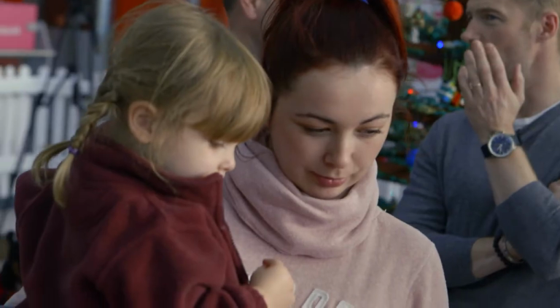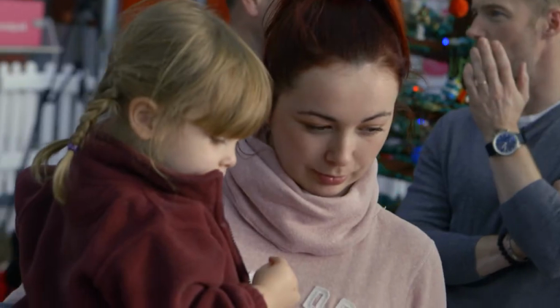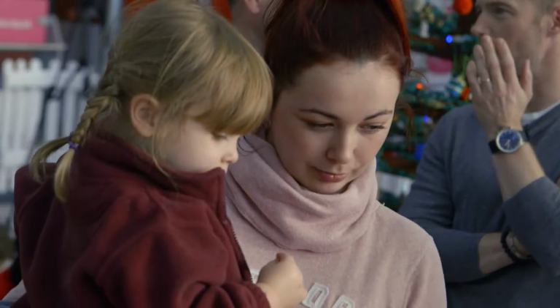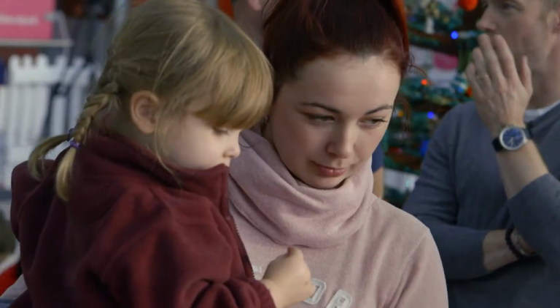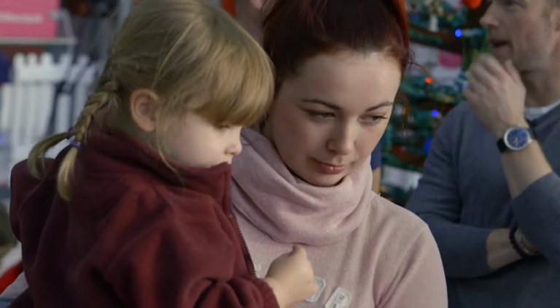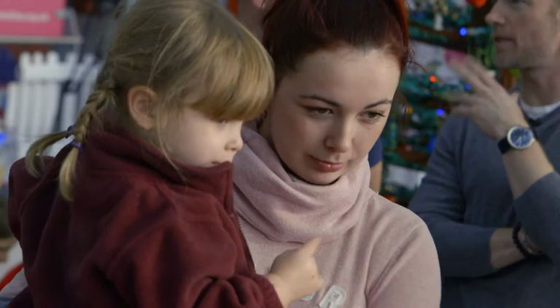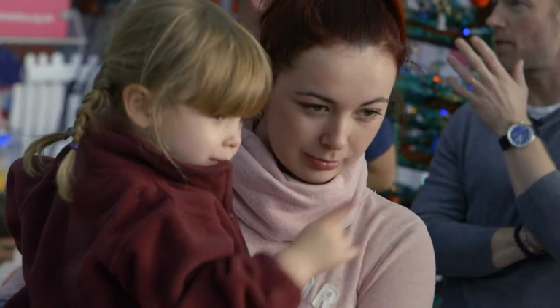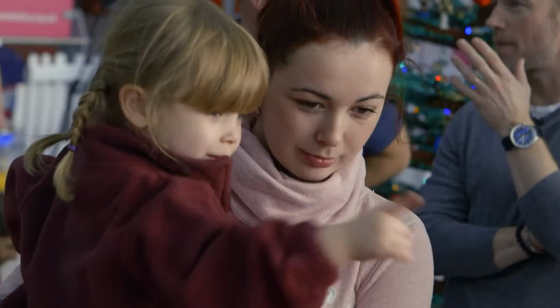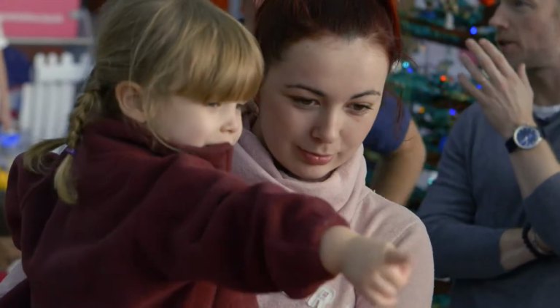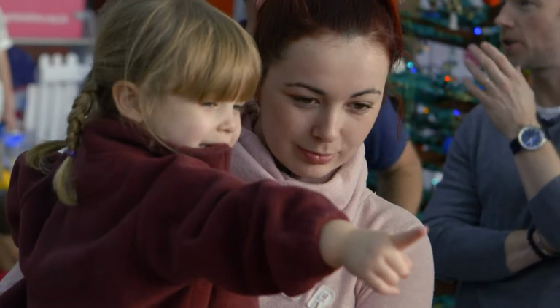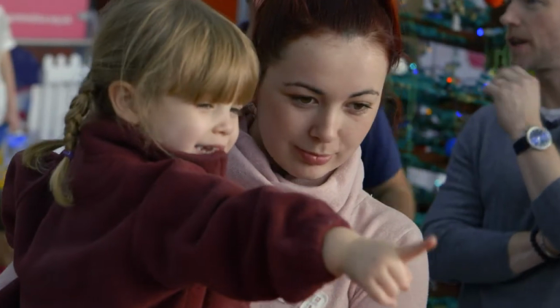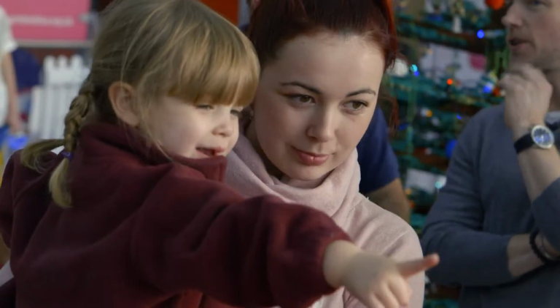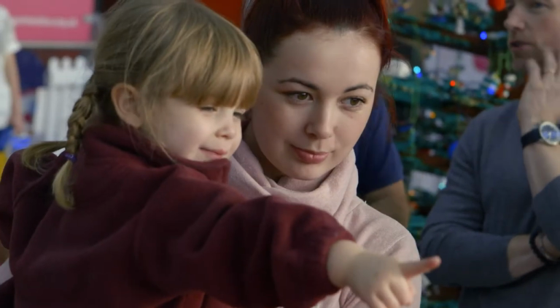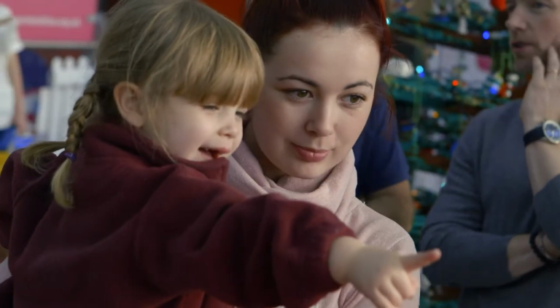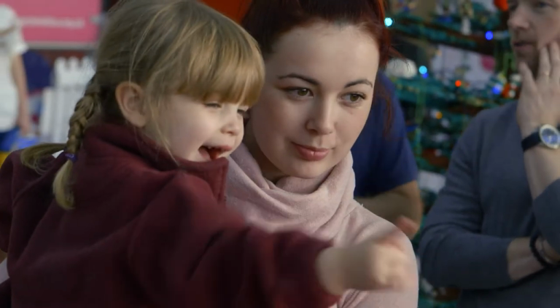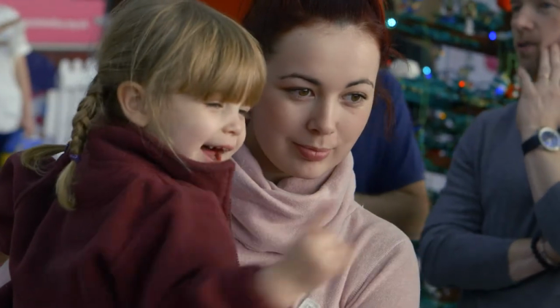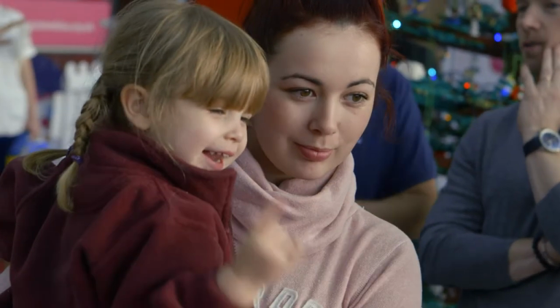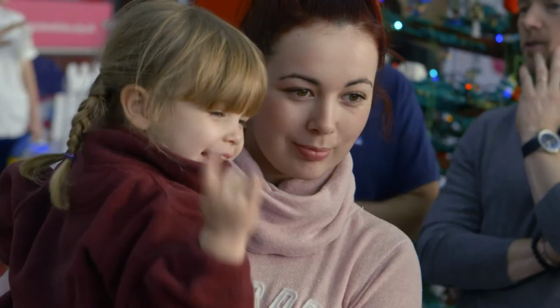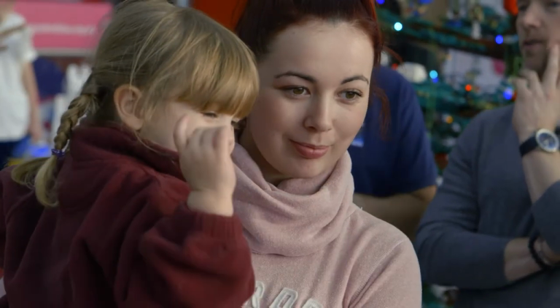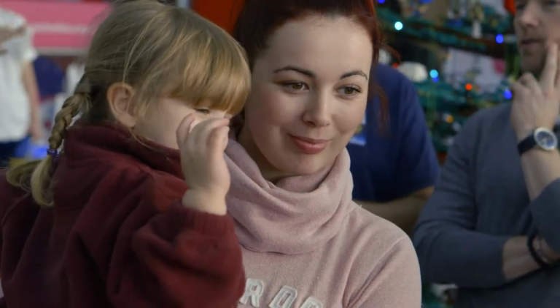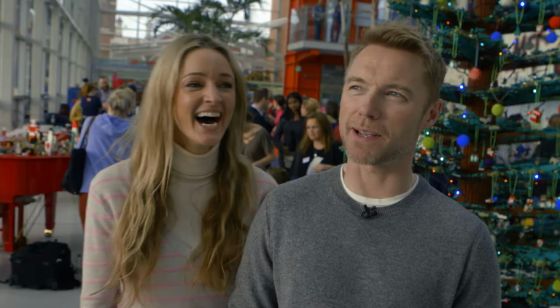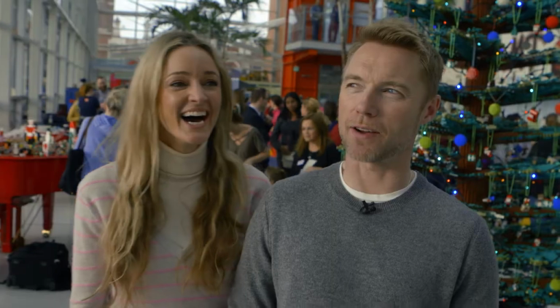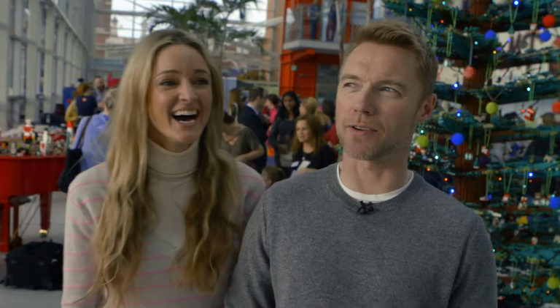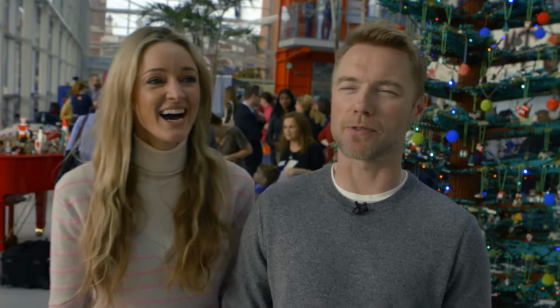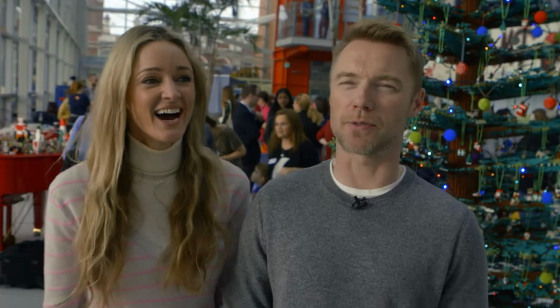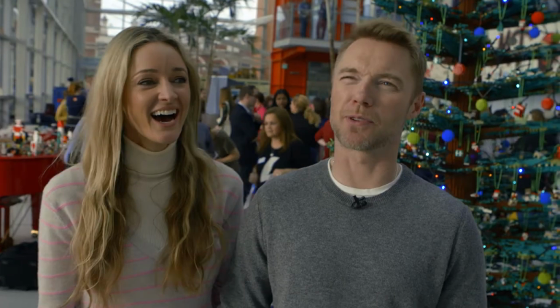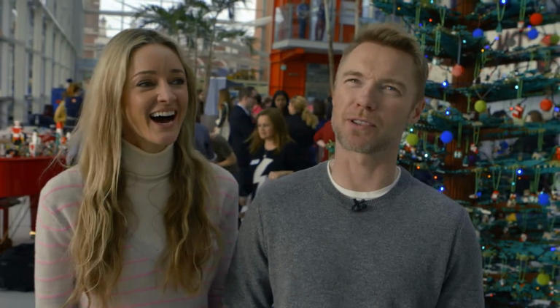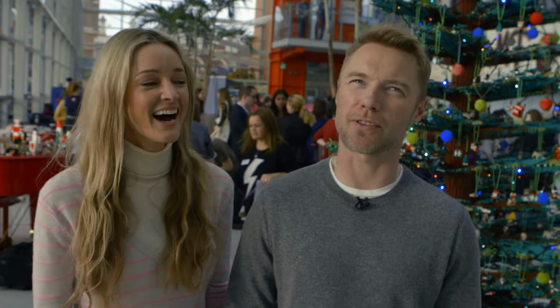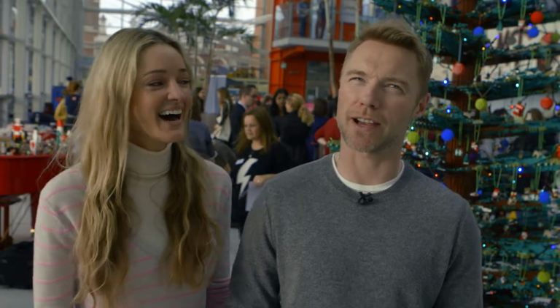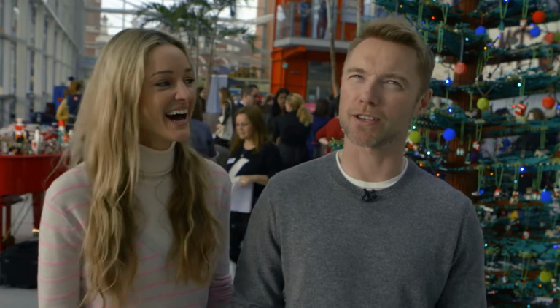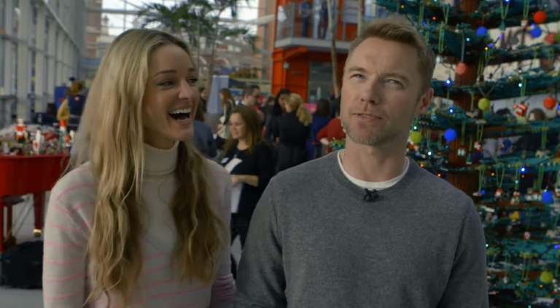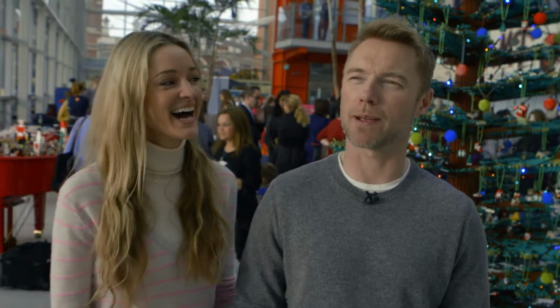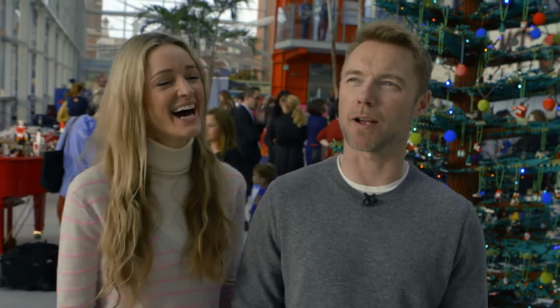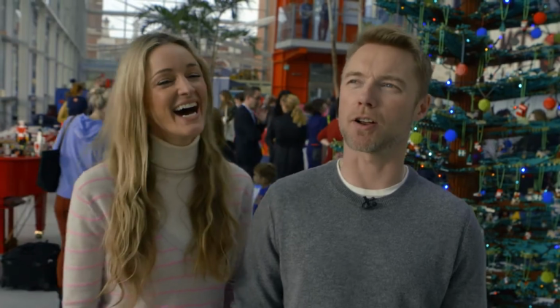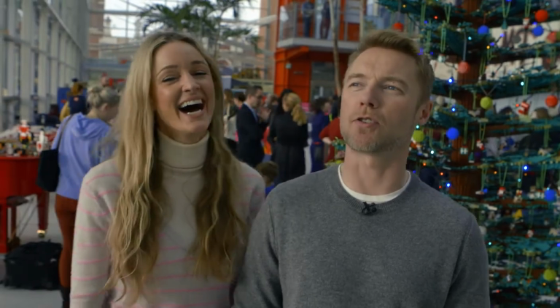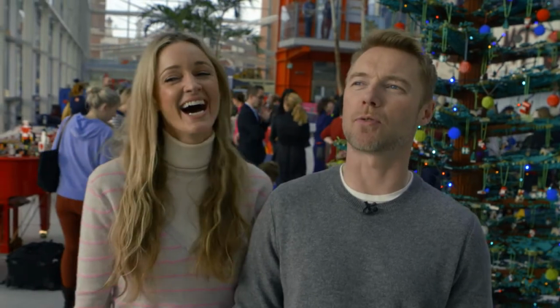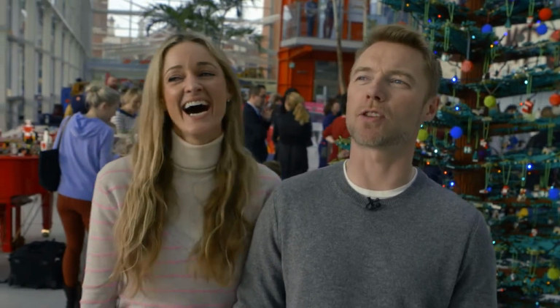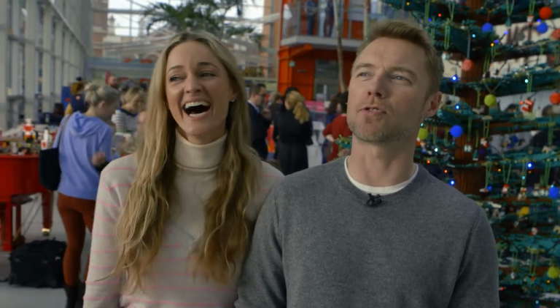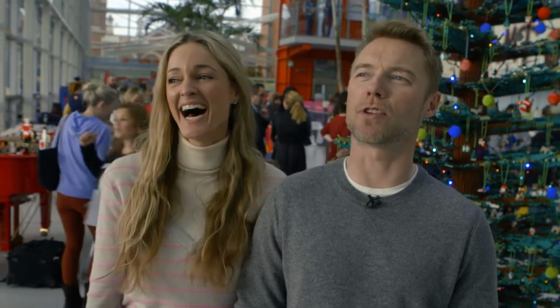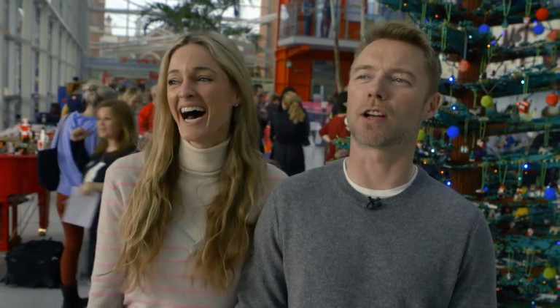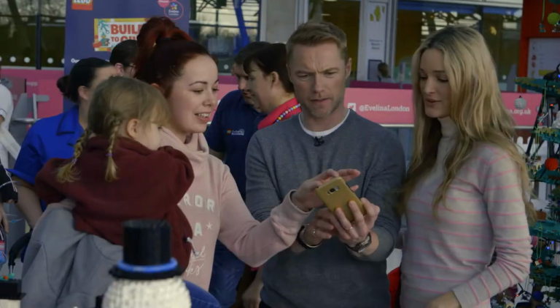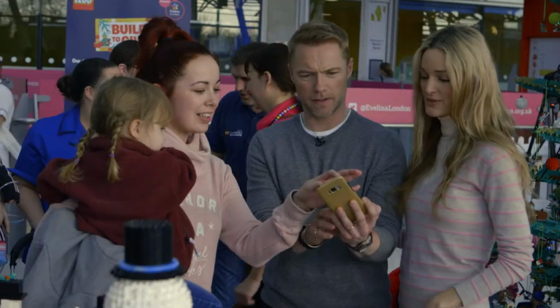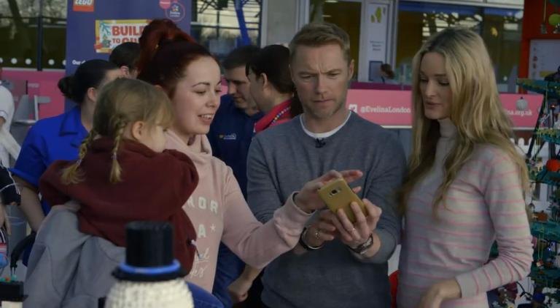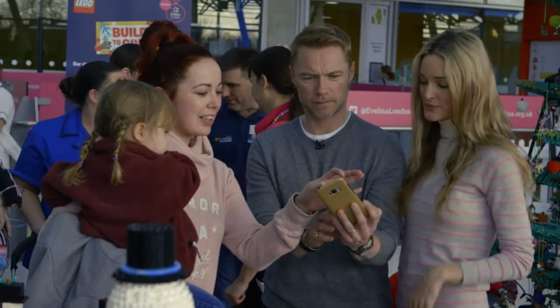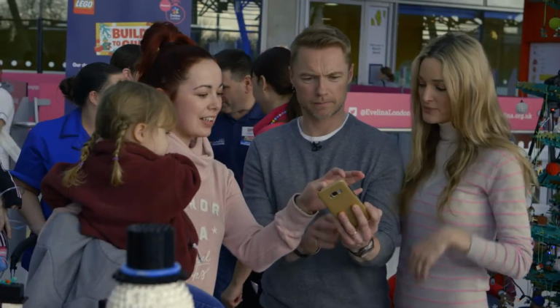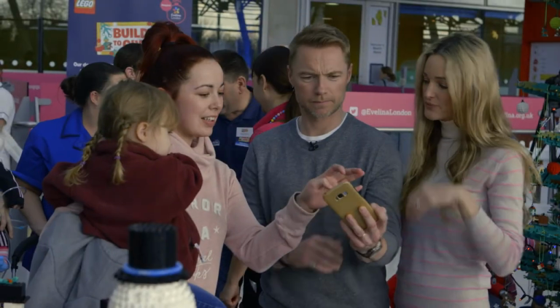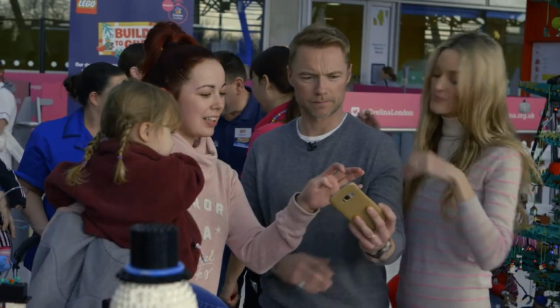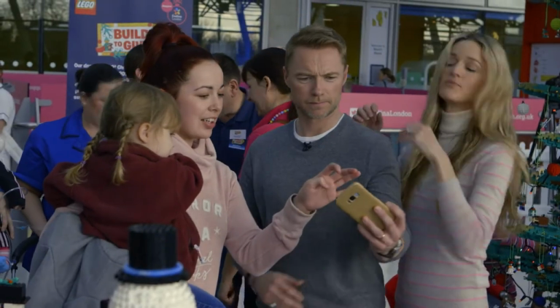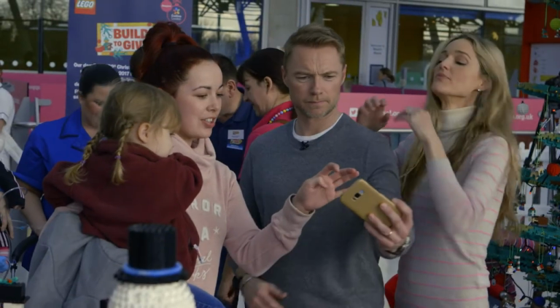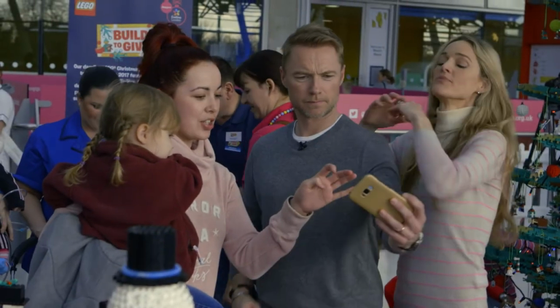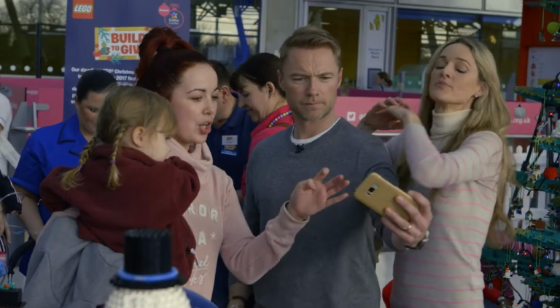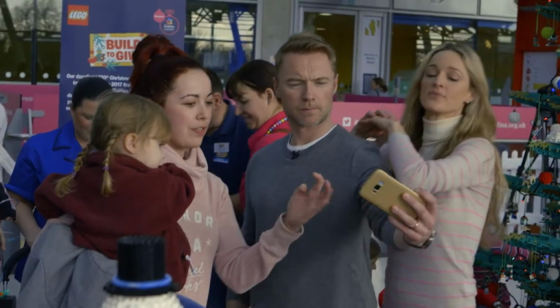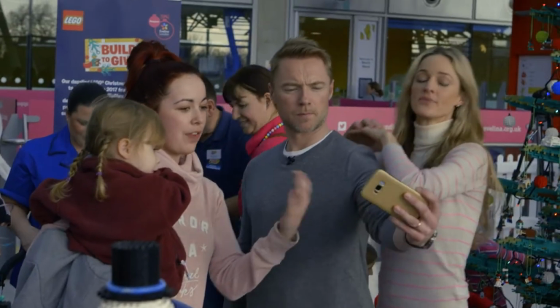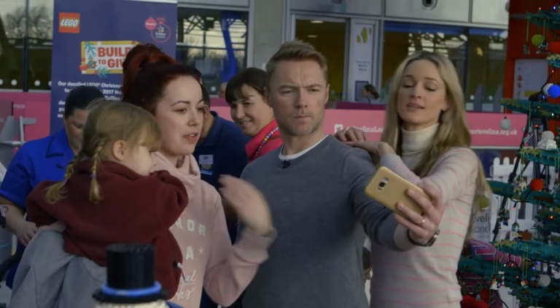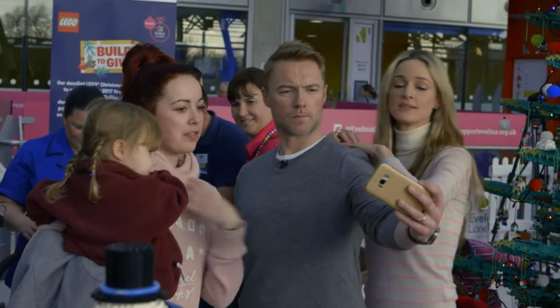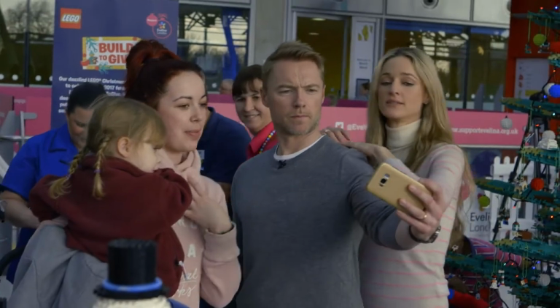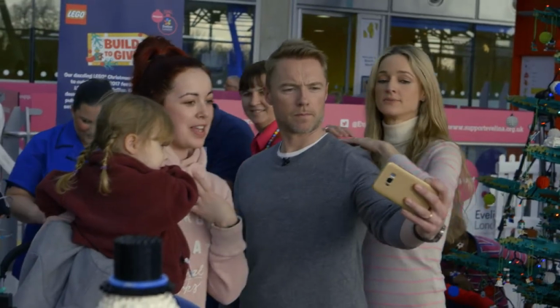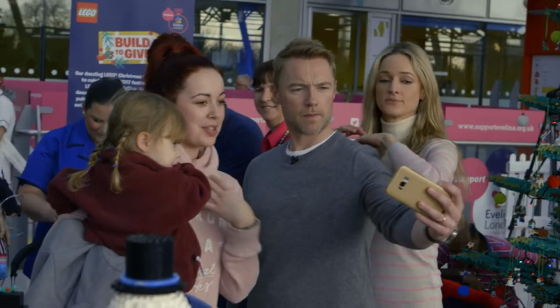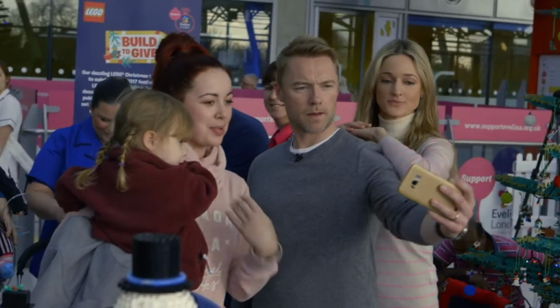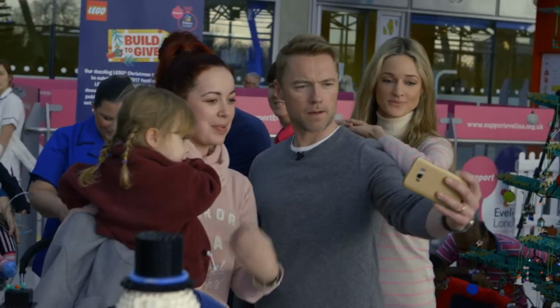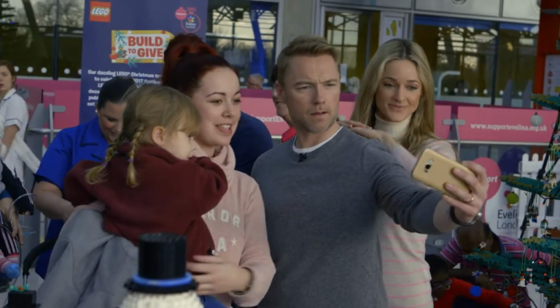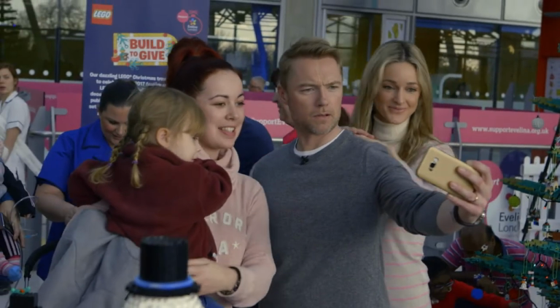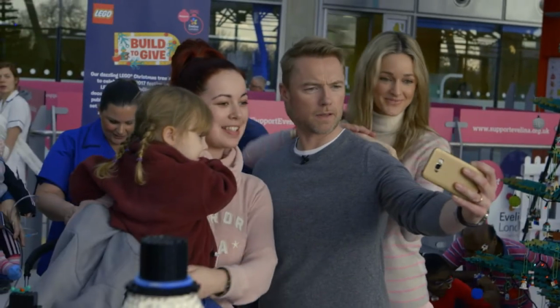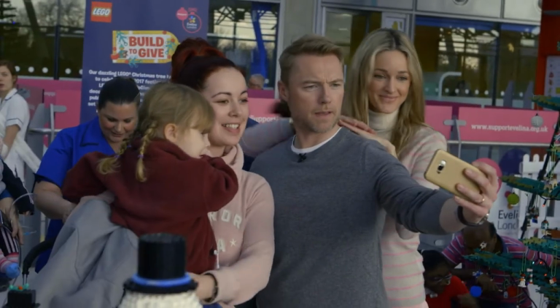Kids don't really know who I am. They're looking at me going, 'Are you in One Direction? Are you Niall Horan's dad?' But the mothers and fathers recognise me, yeah.